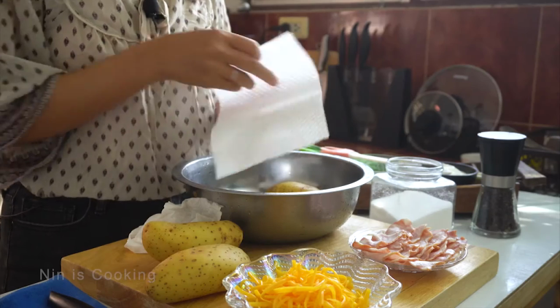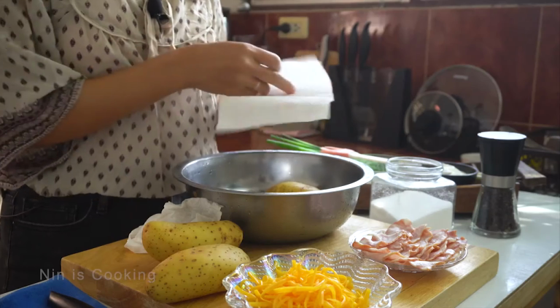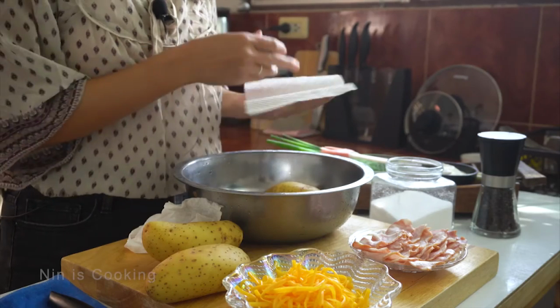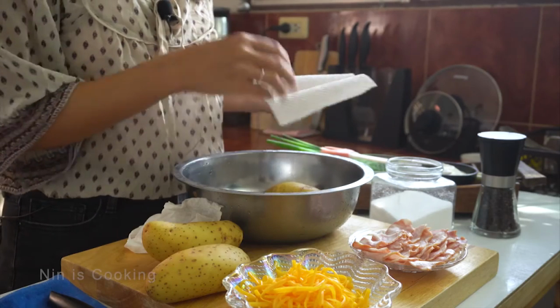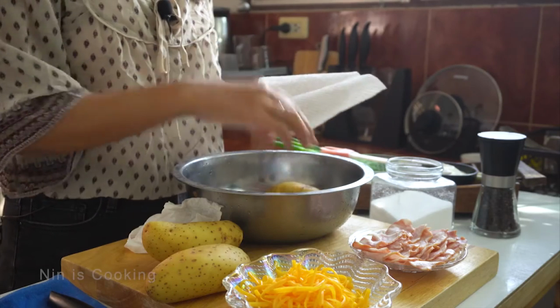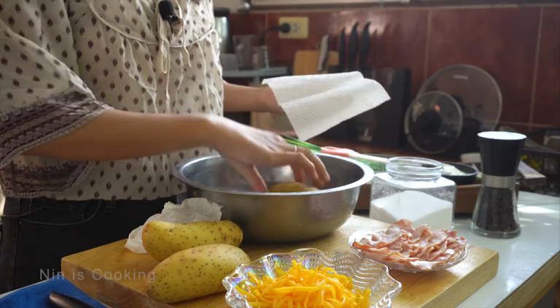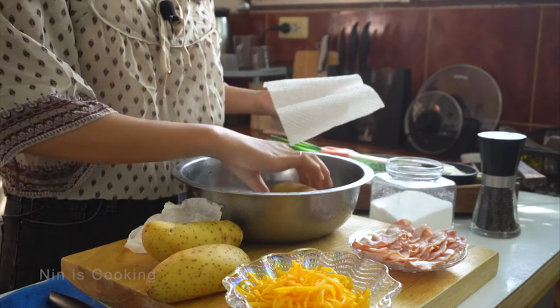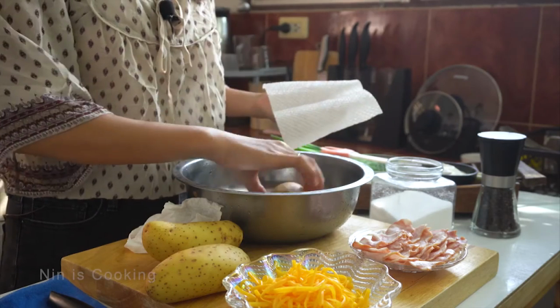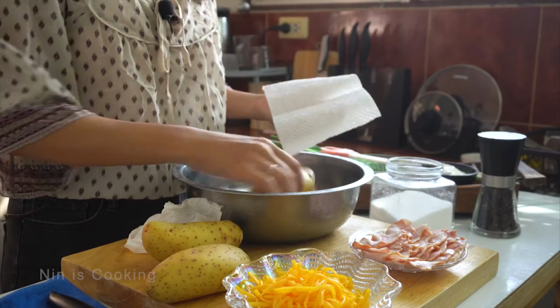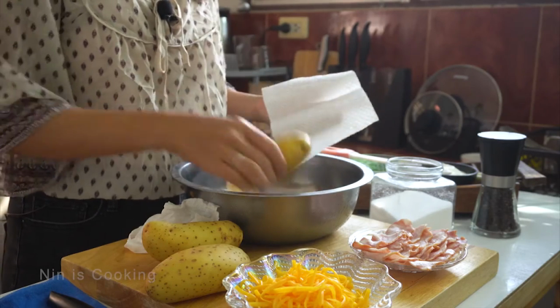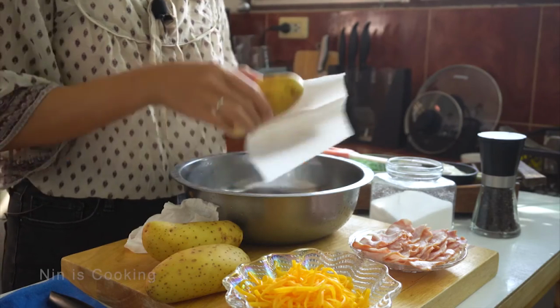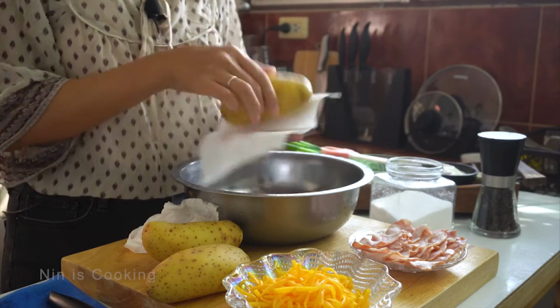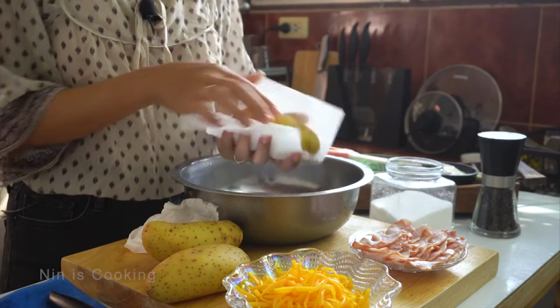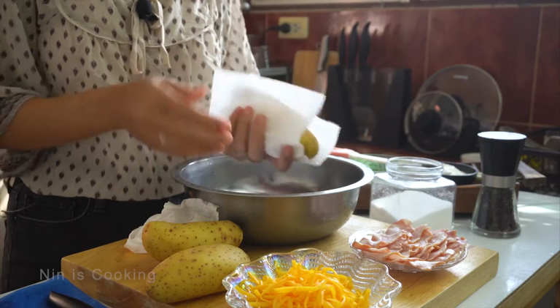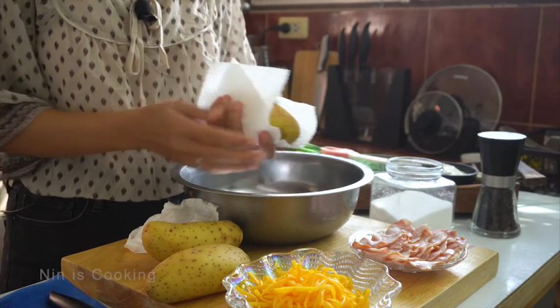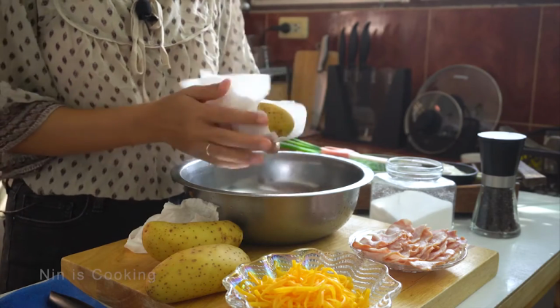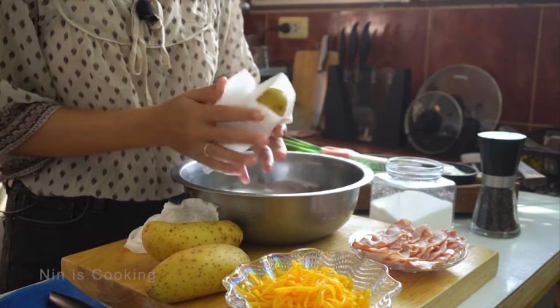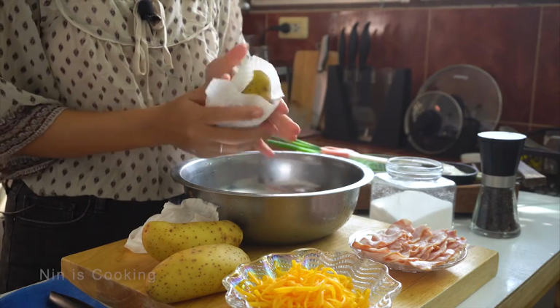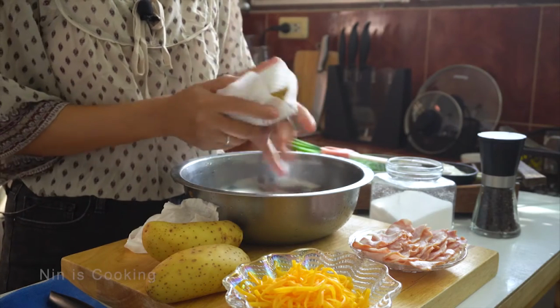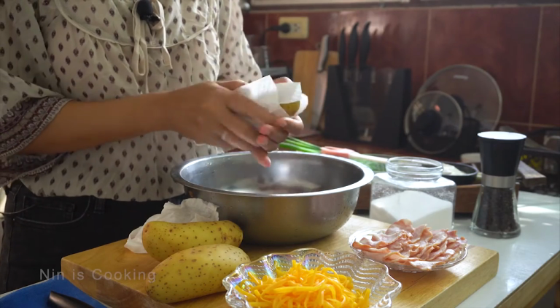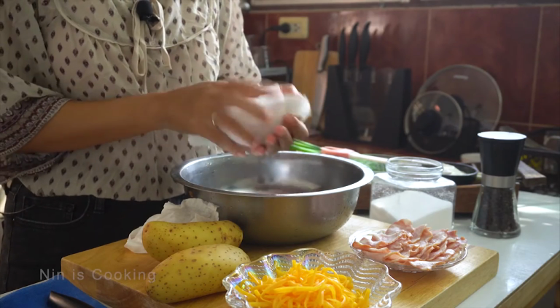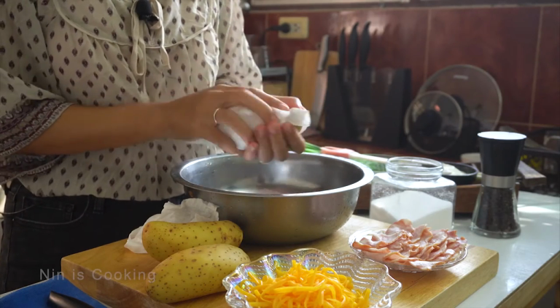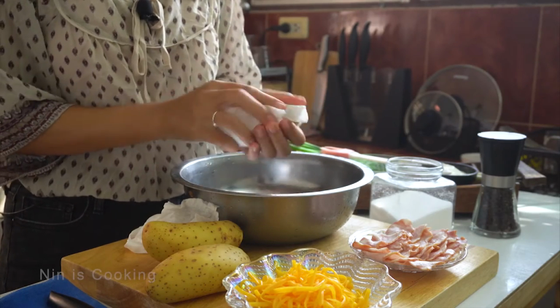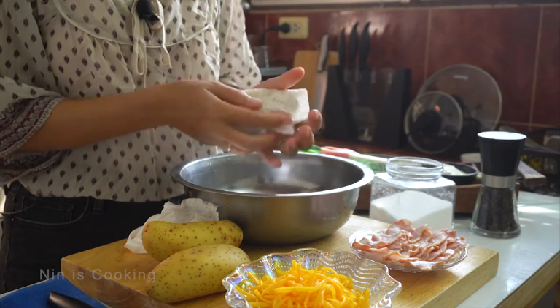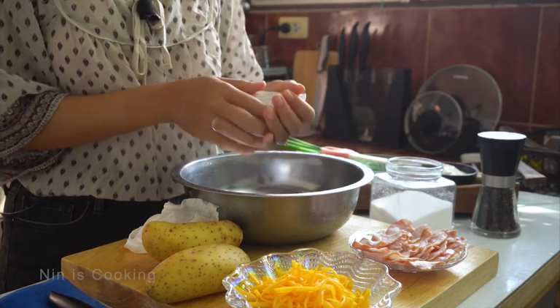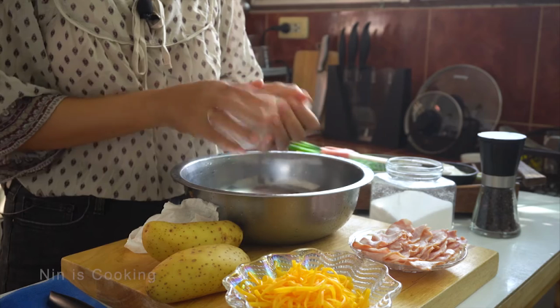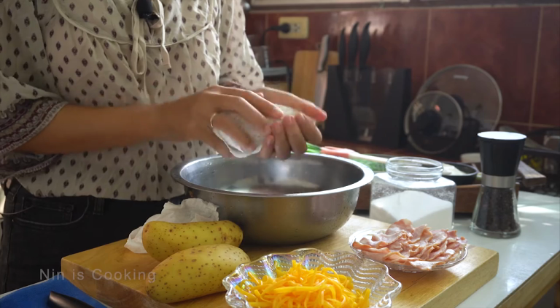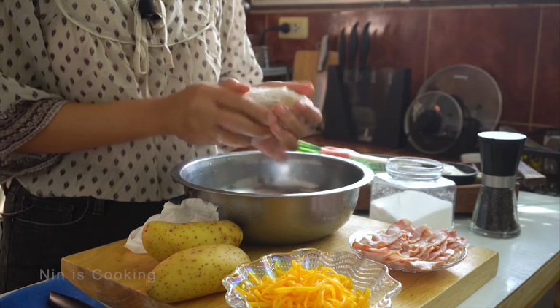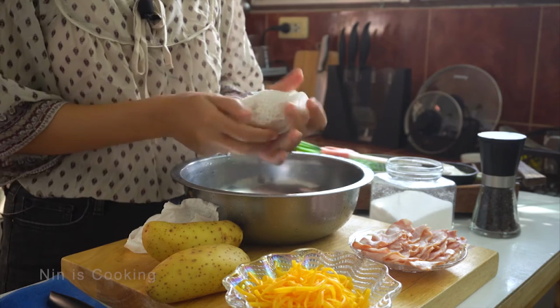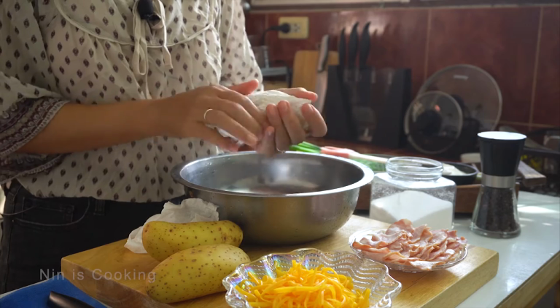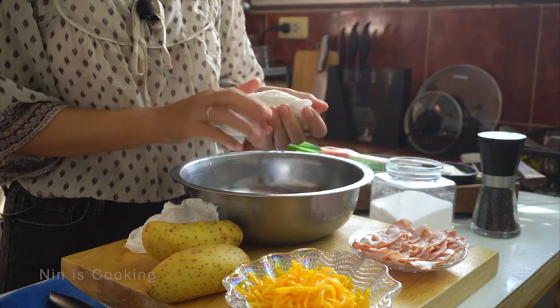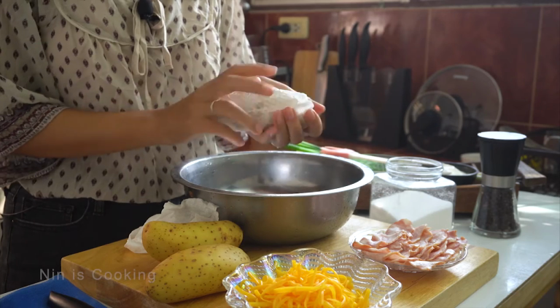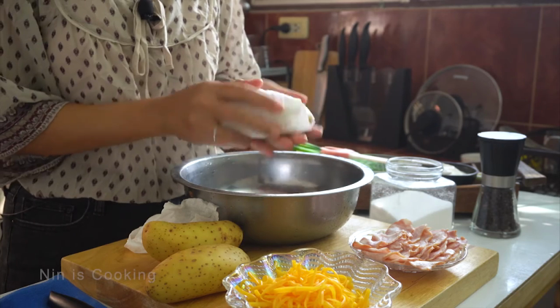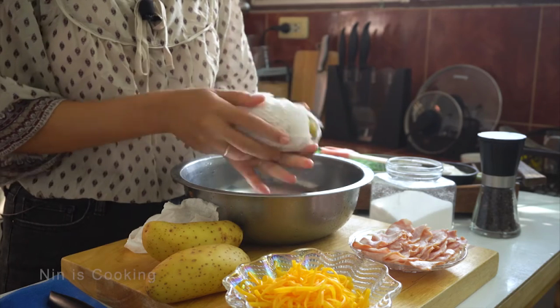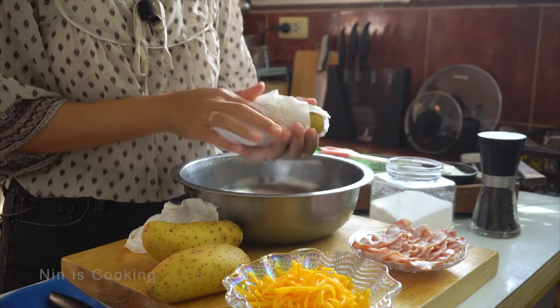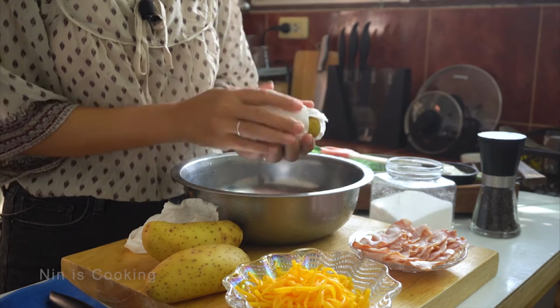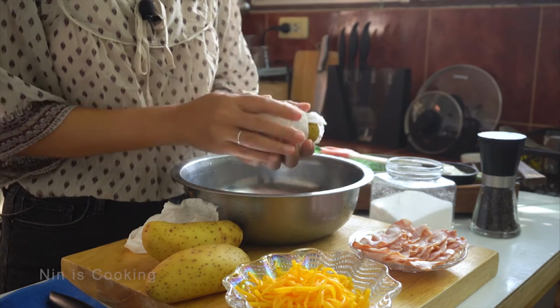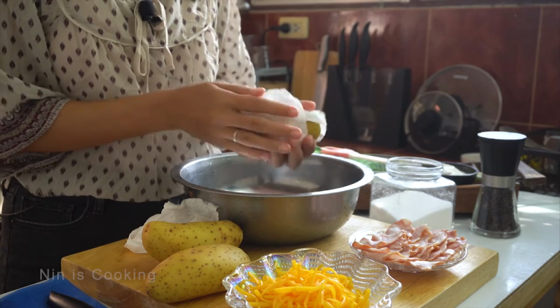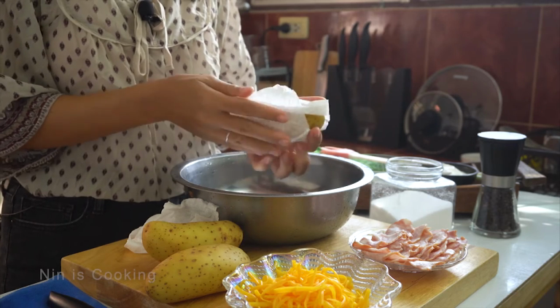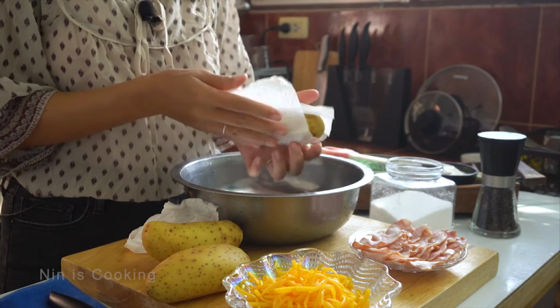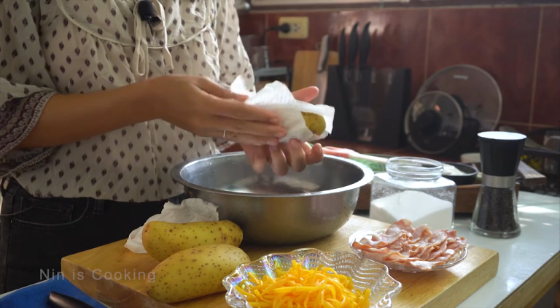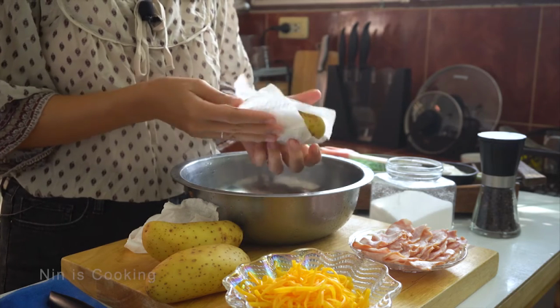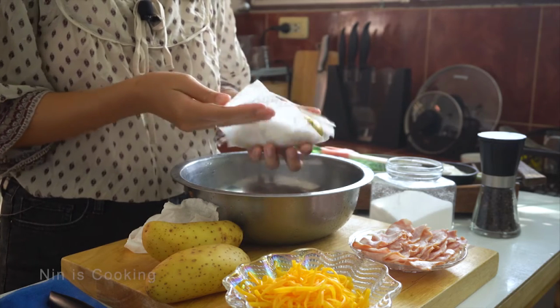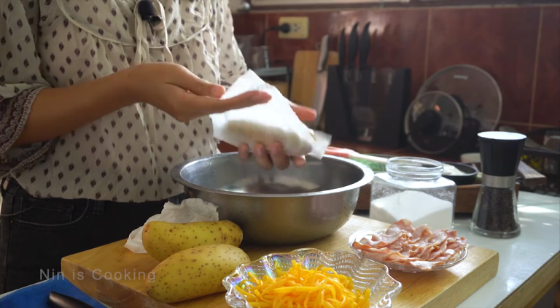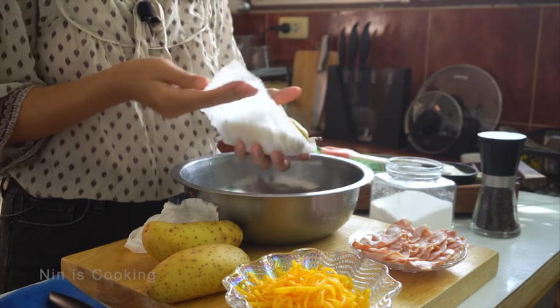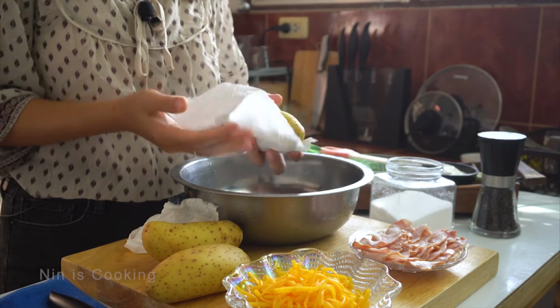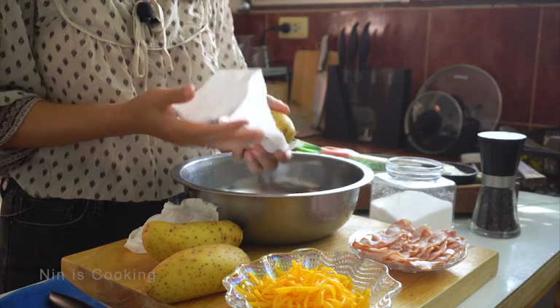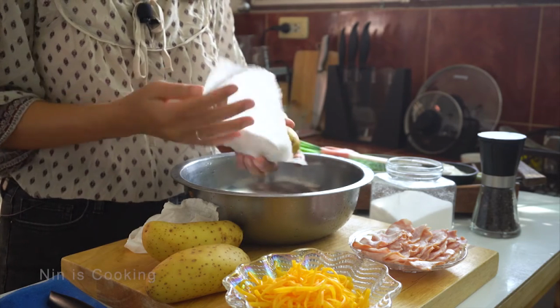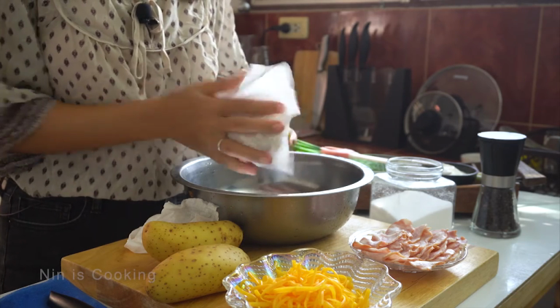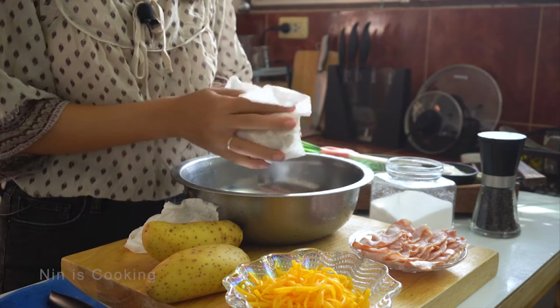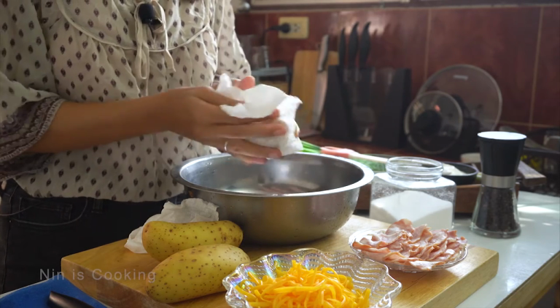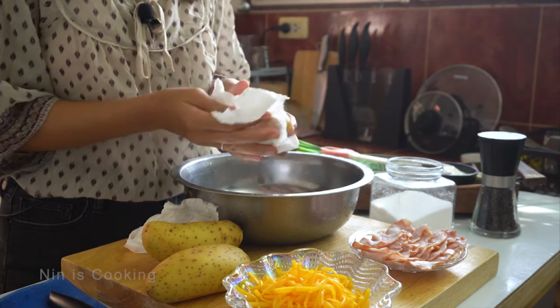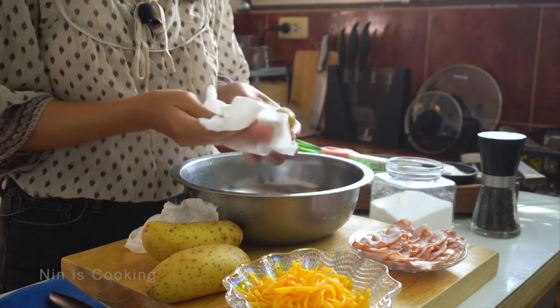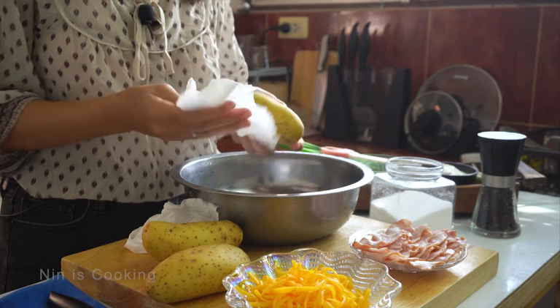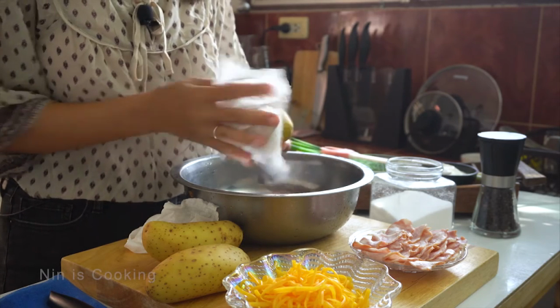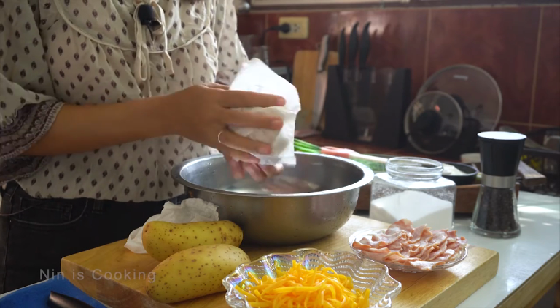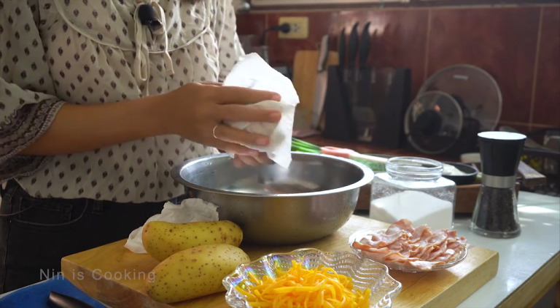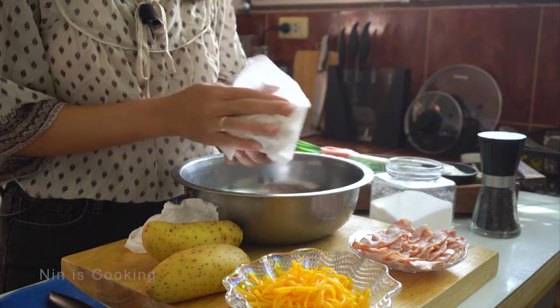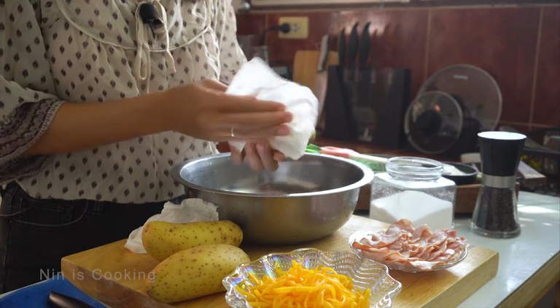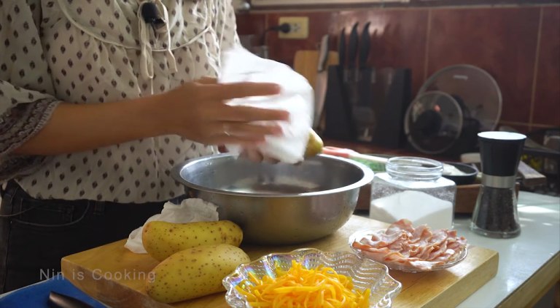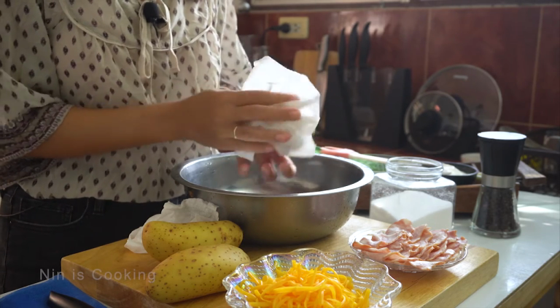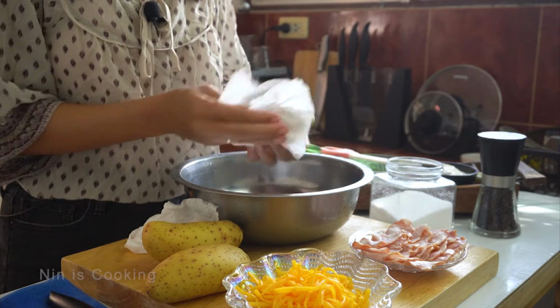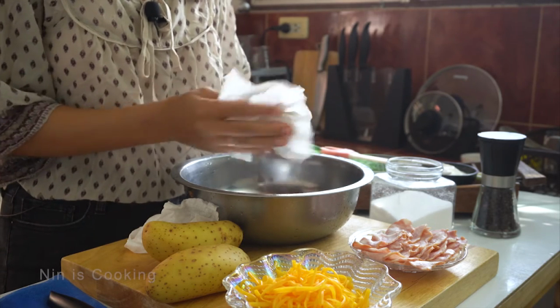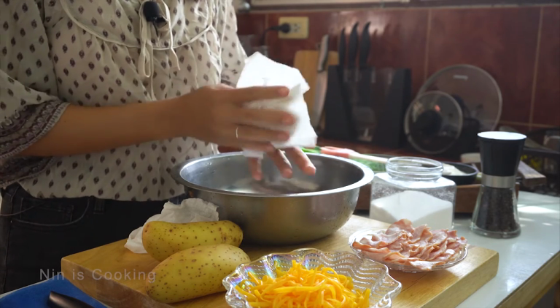So let's make sure it's clean. Now my potato is very clean and wet, so I will use the paper tissue to make it dry.